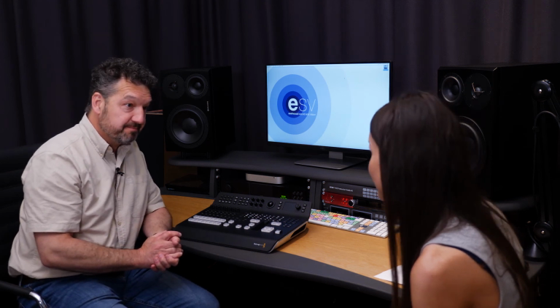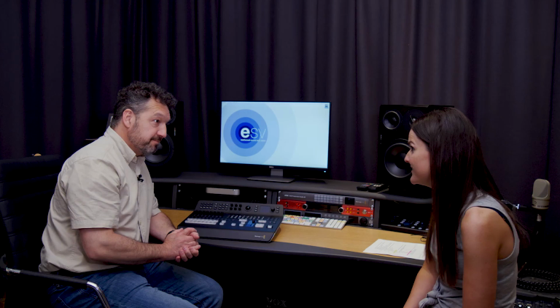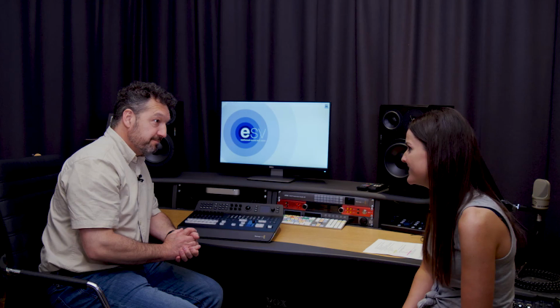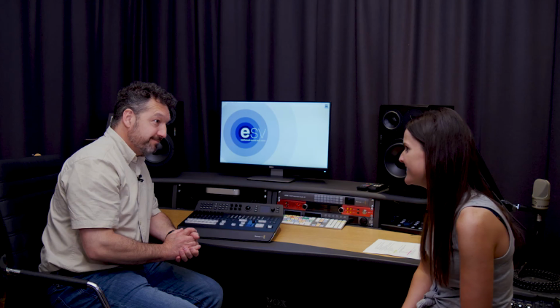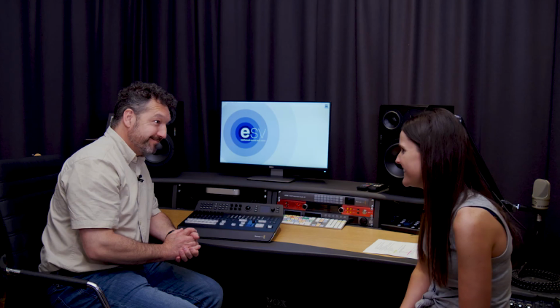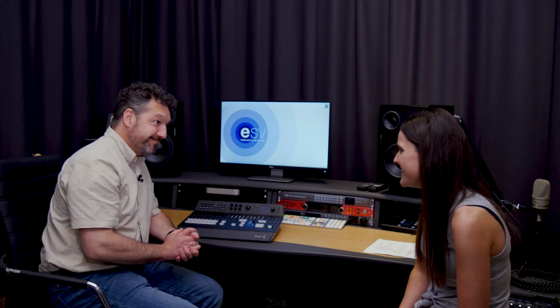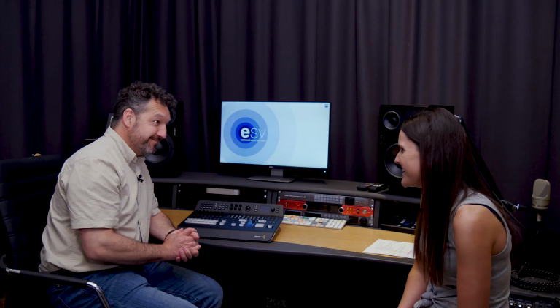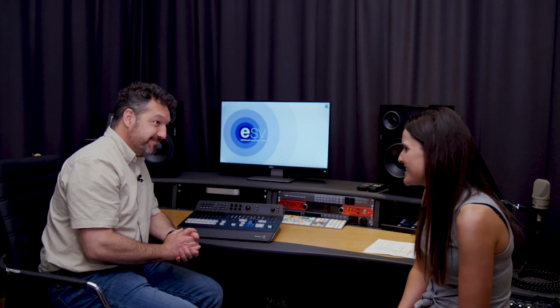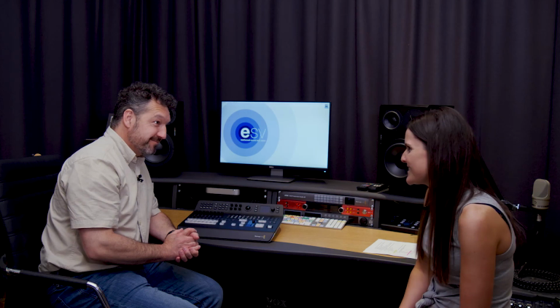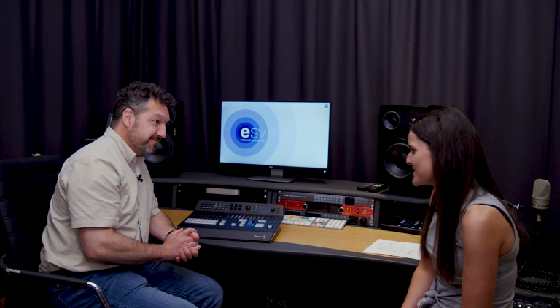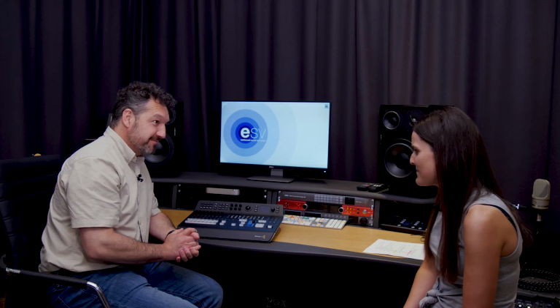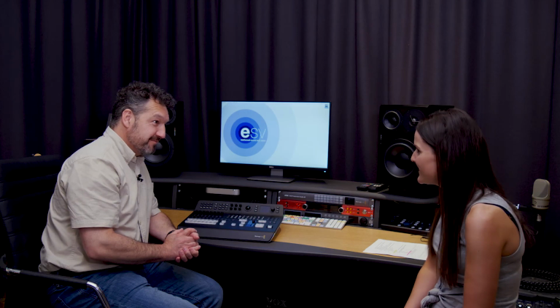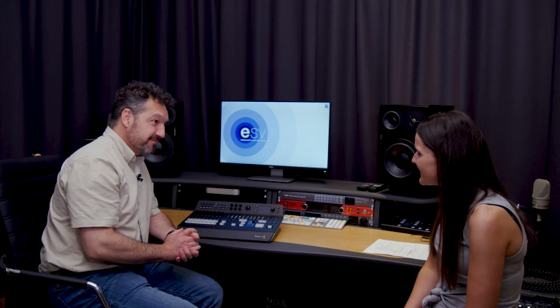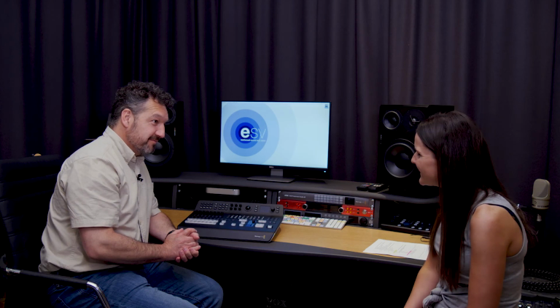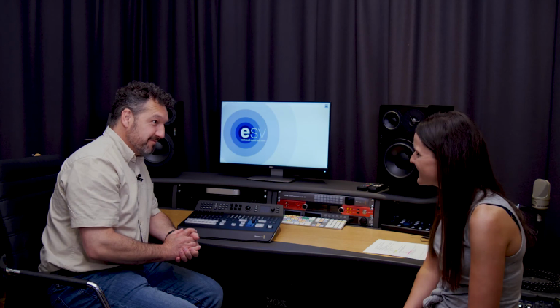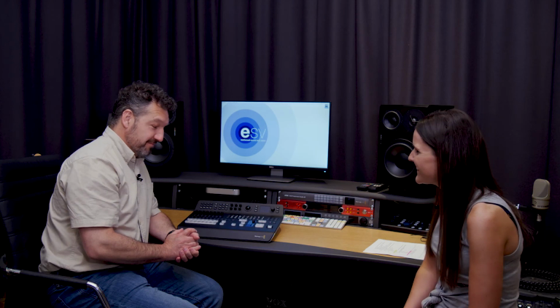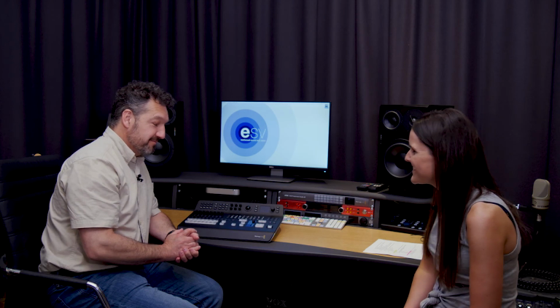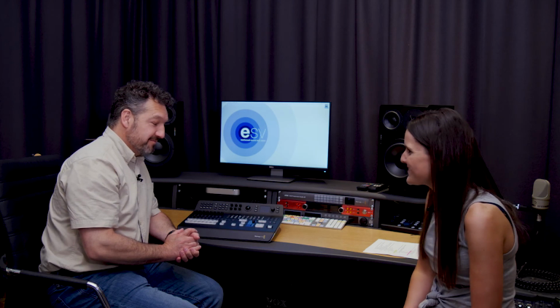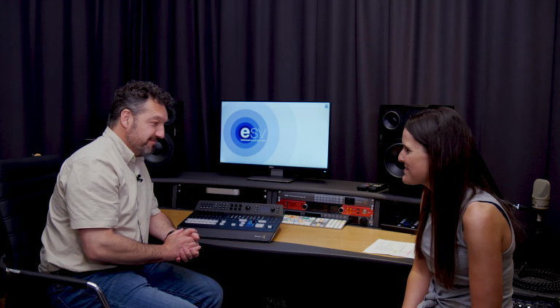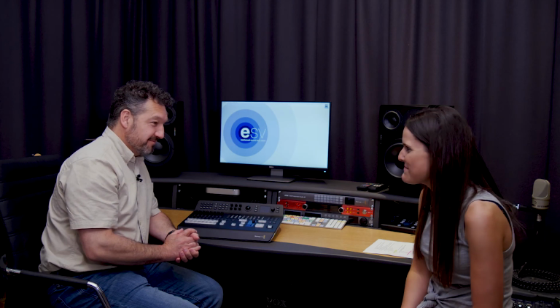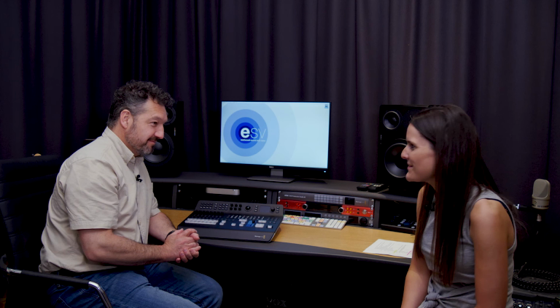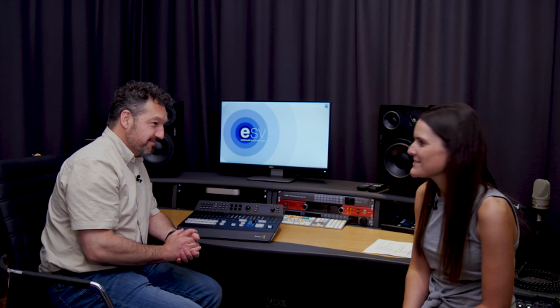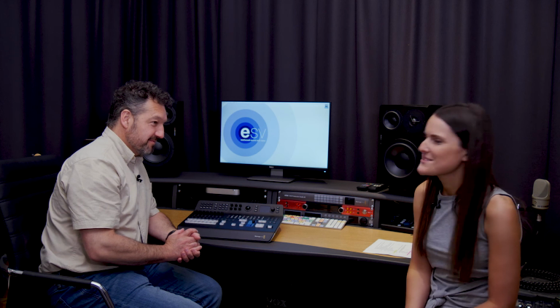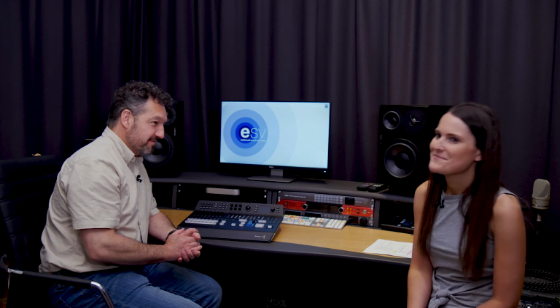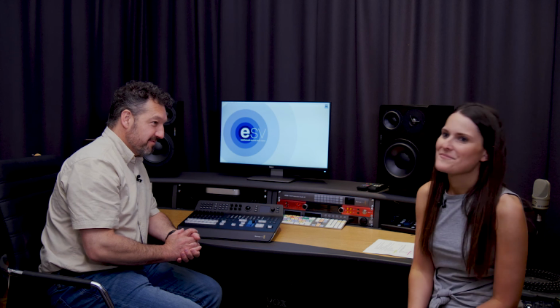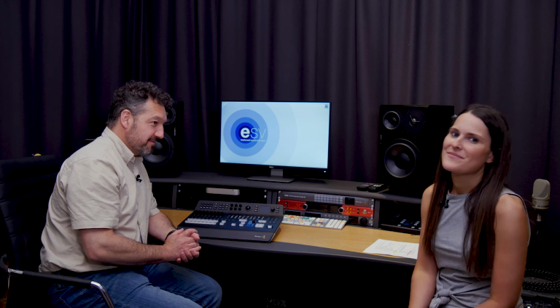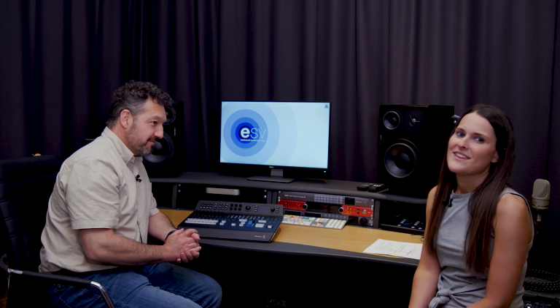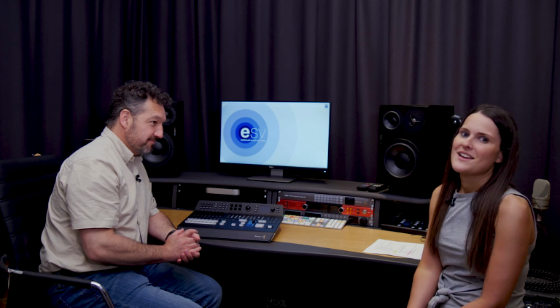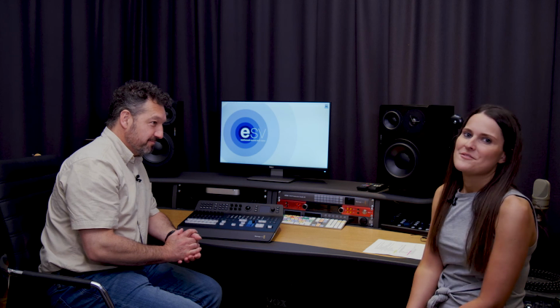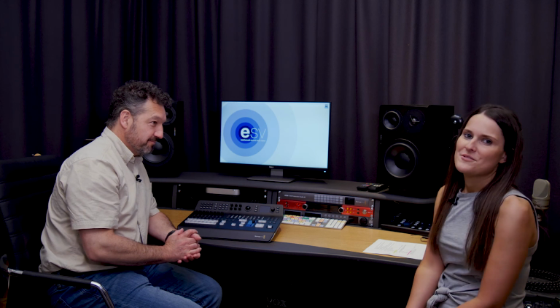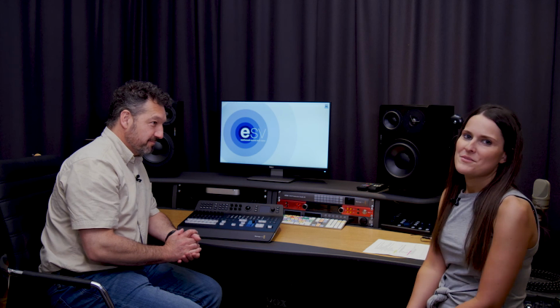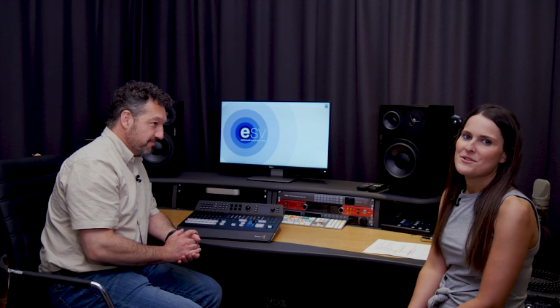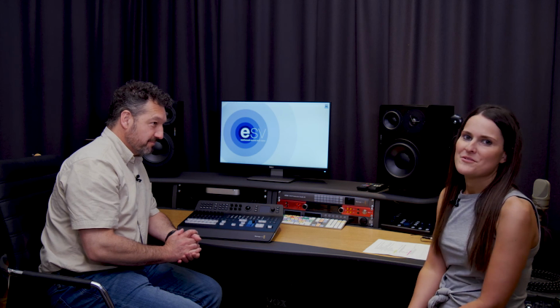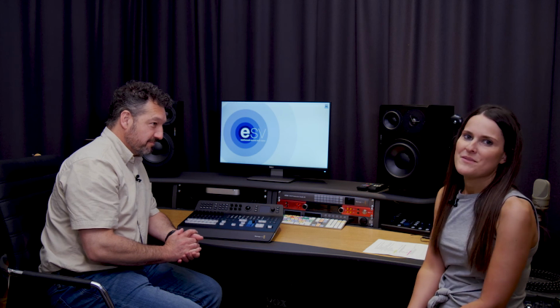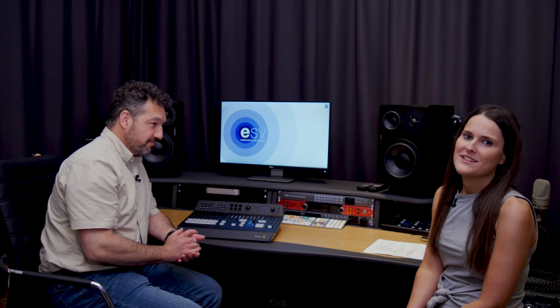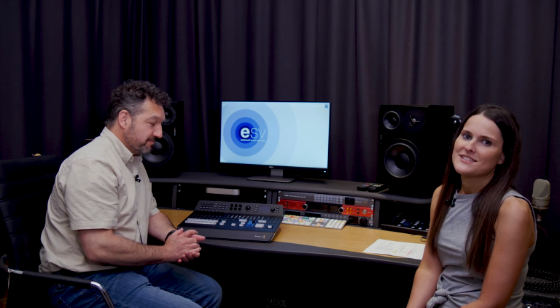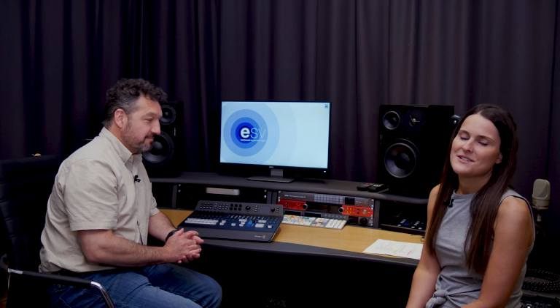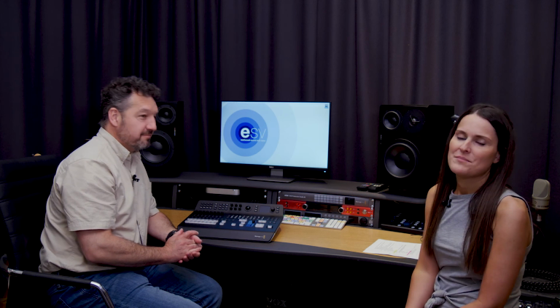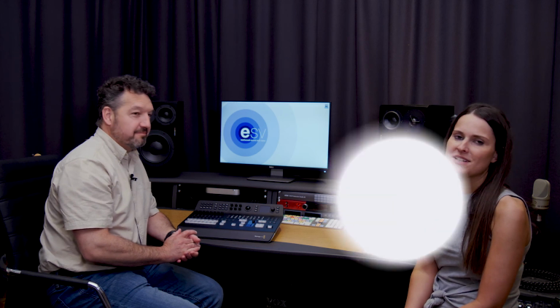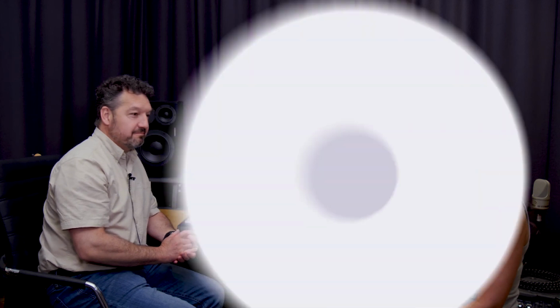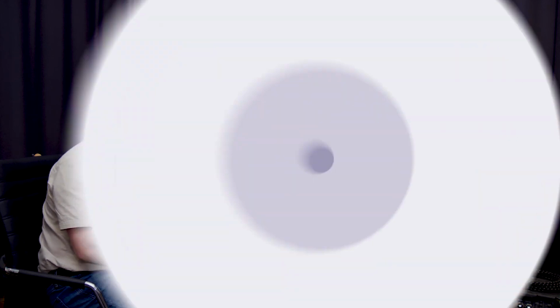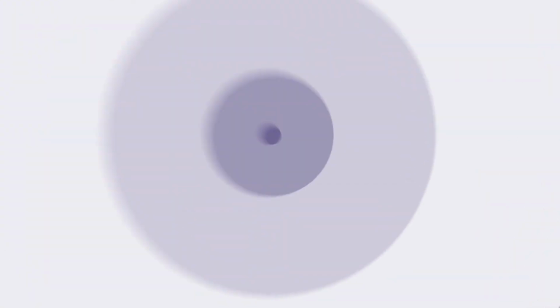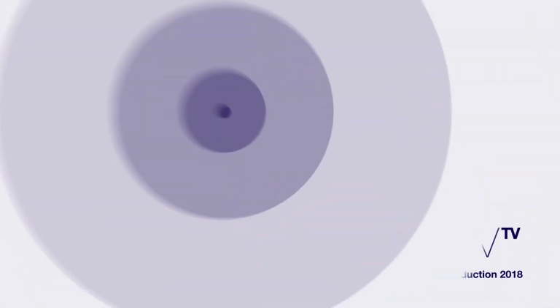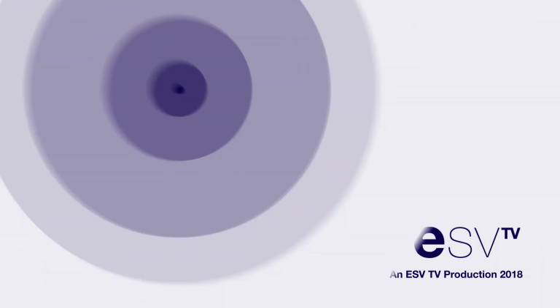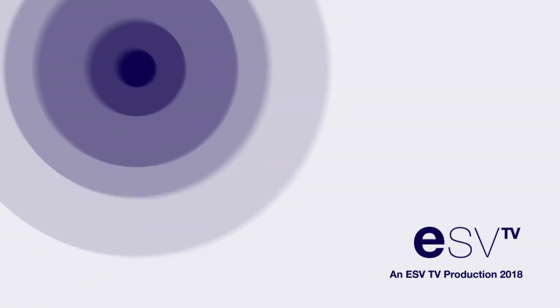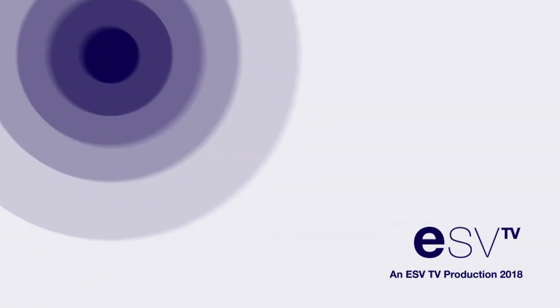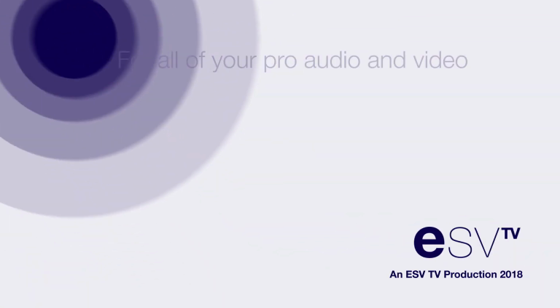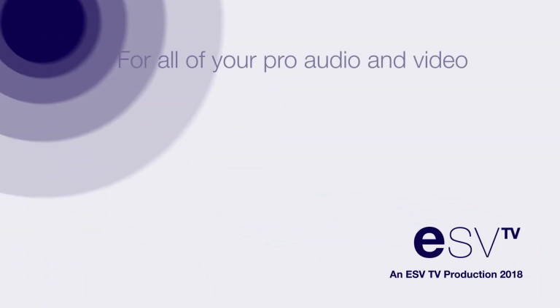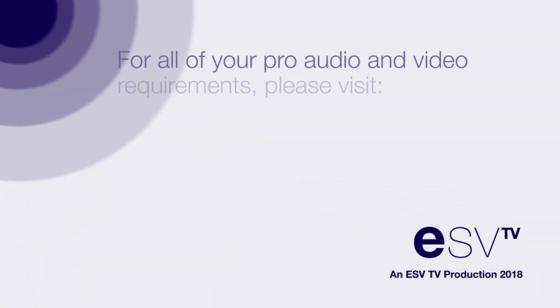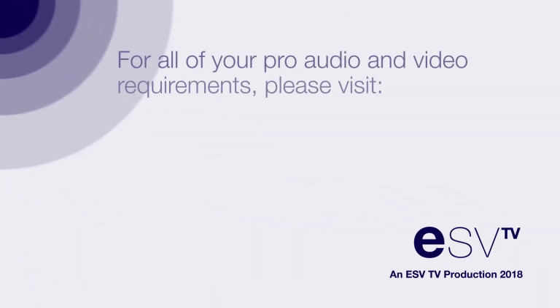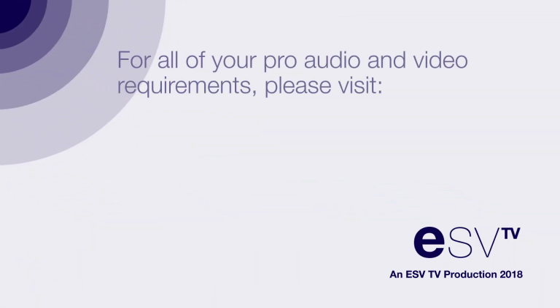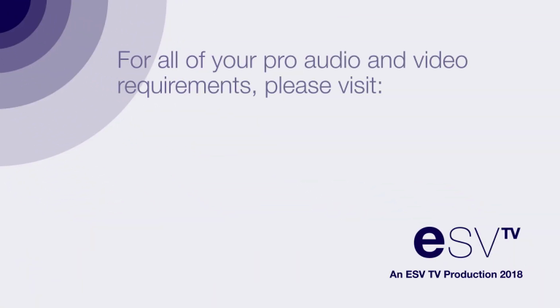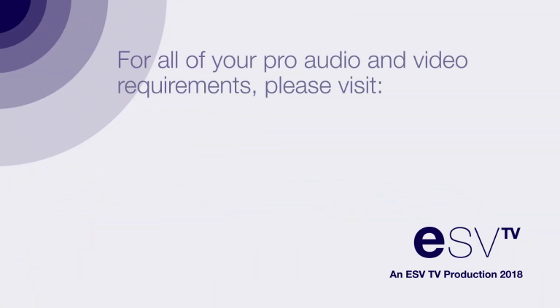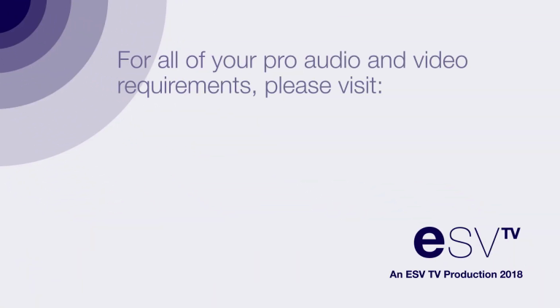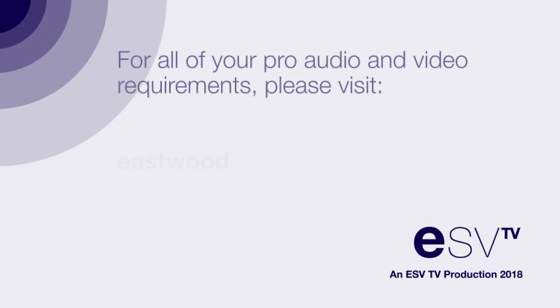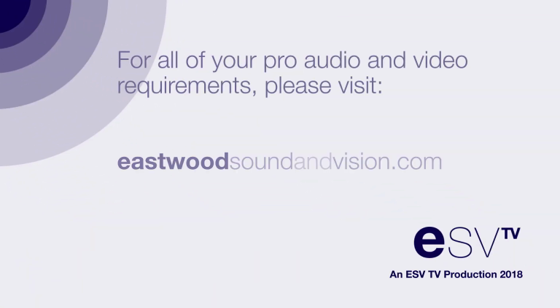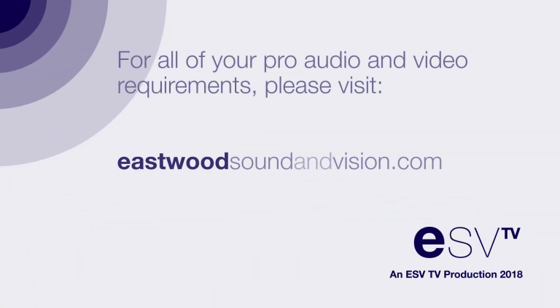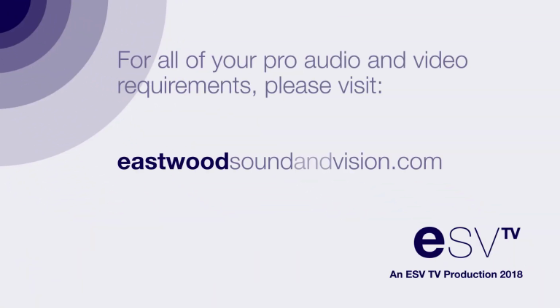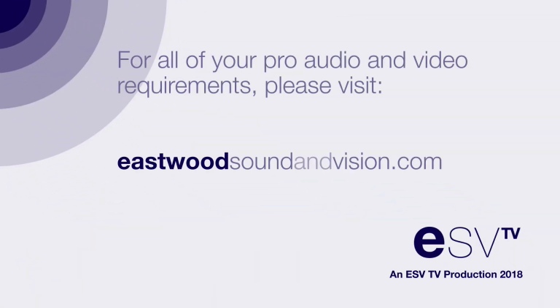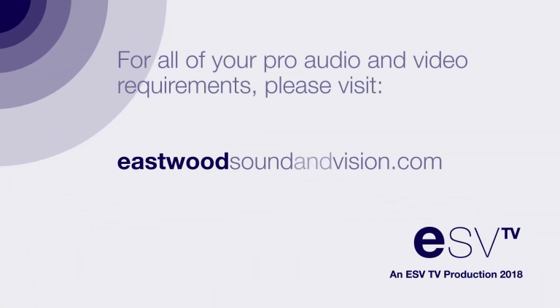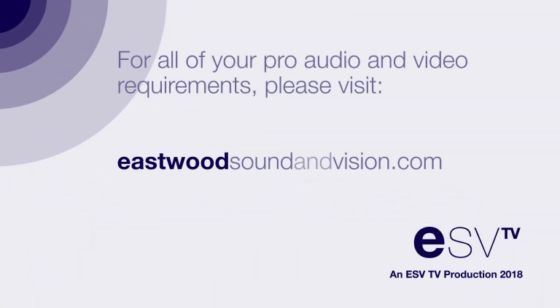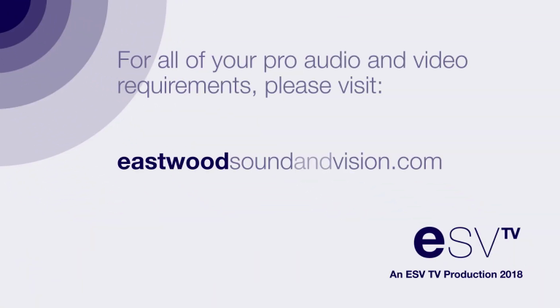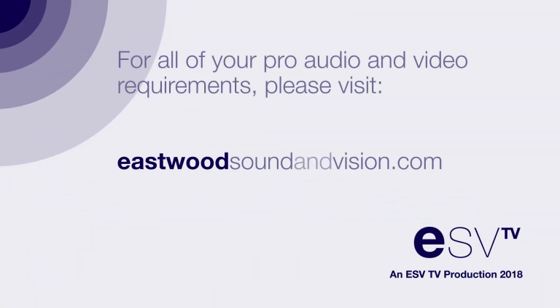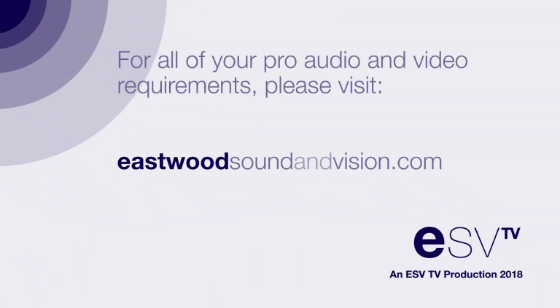Wow, sounds amazing. Thank you very much. For more information, please visit our website, eastwithsoundandvision.com.